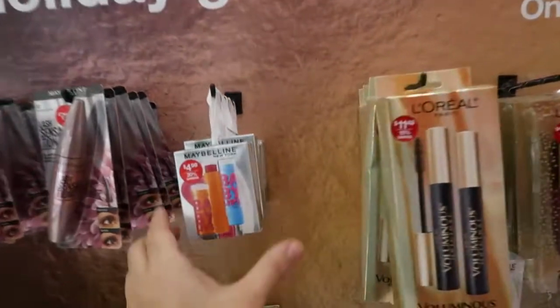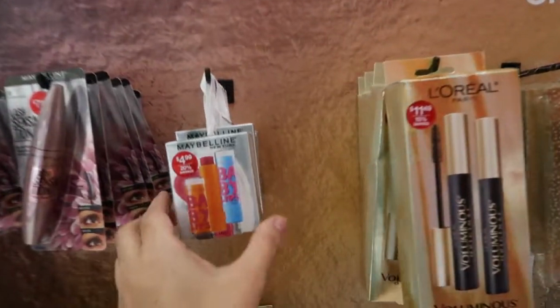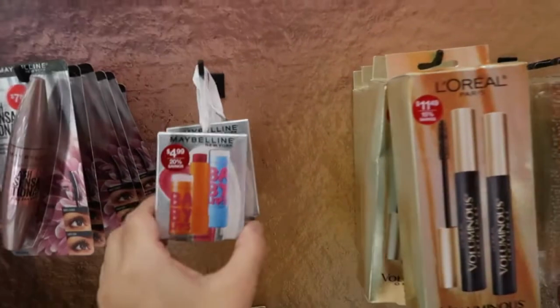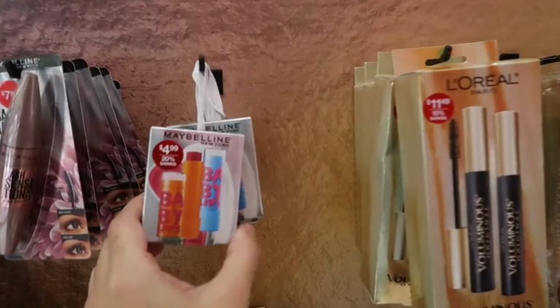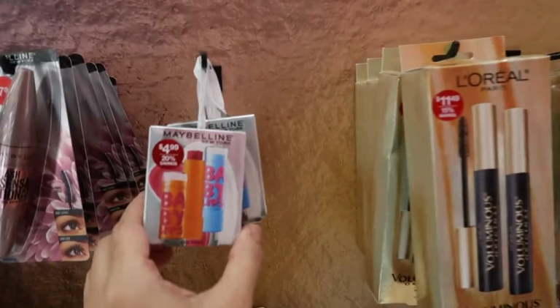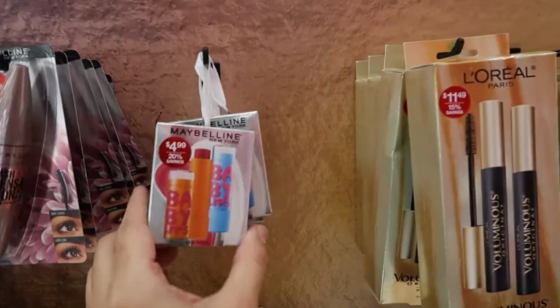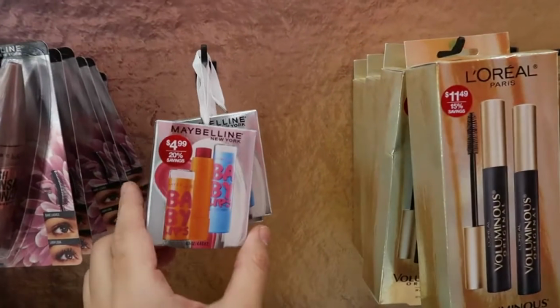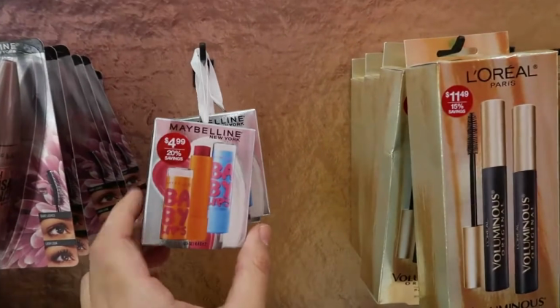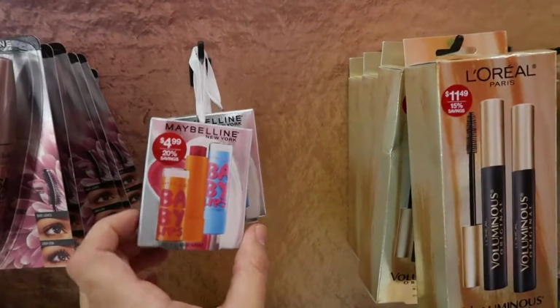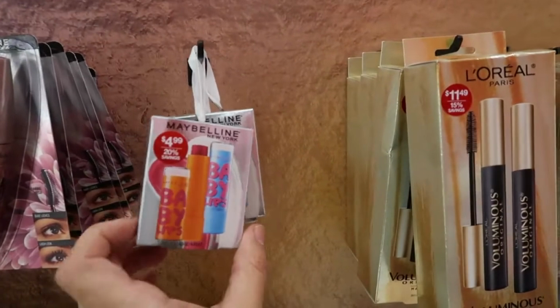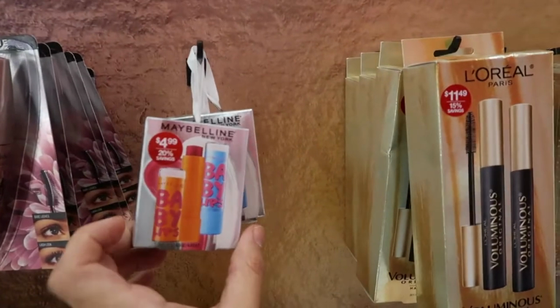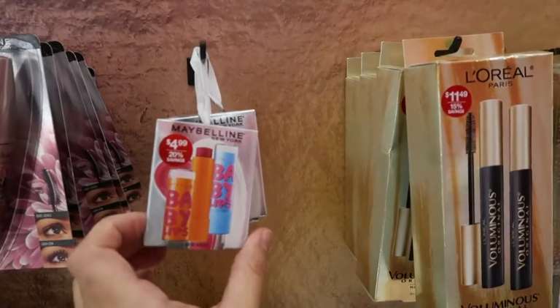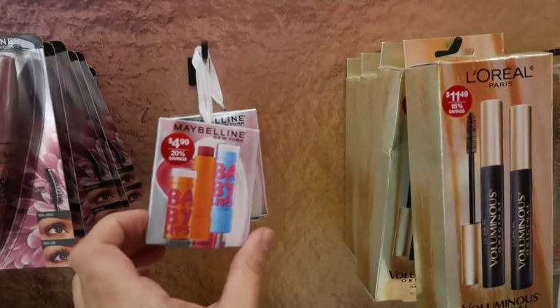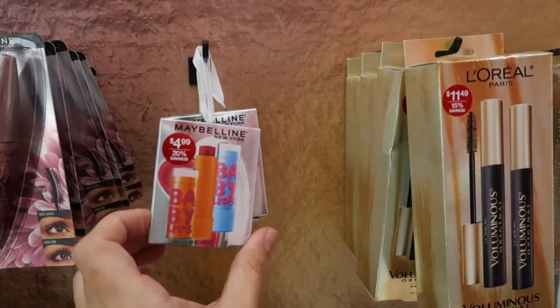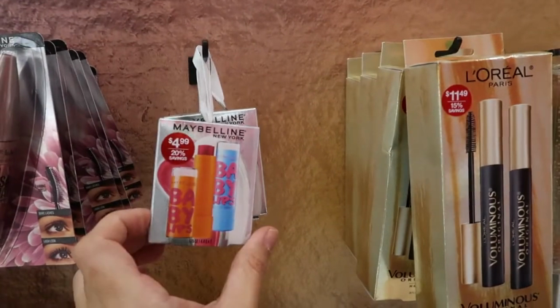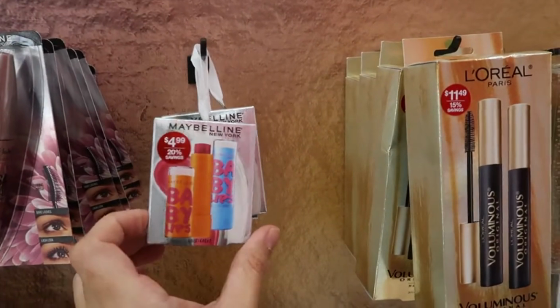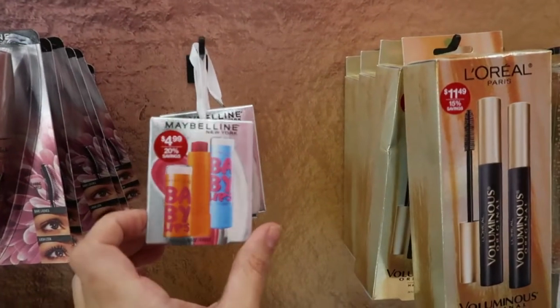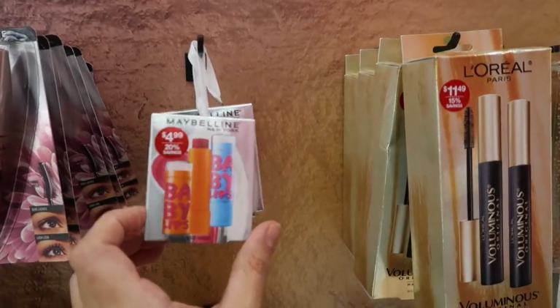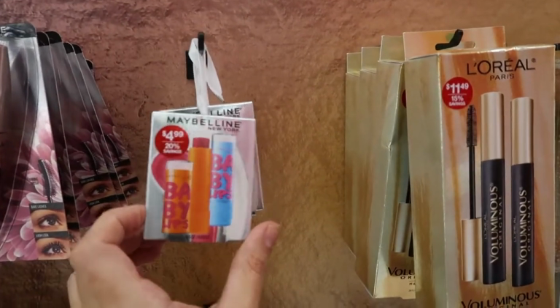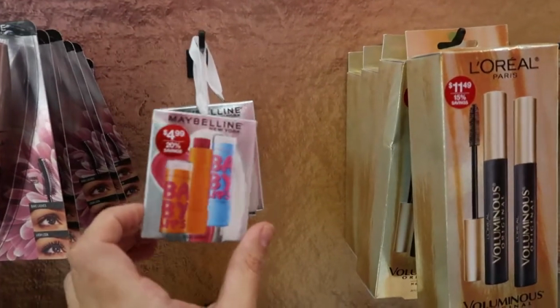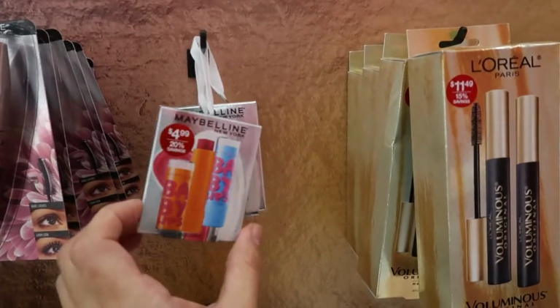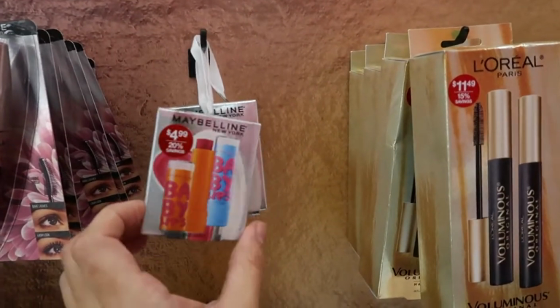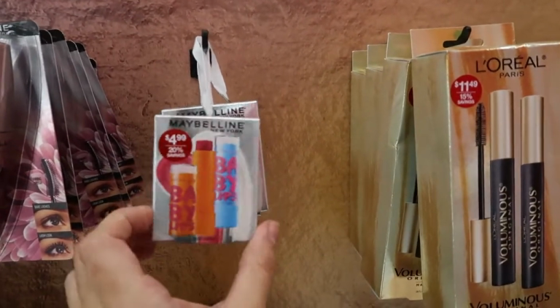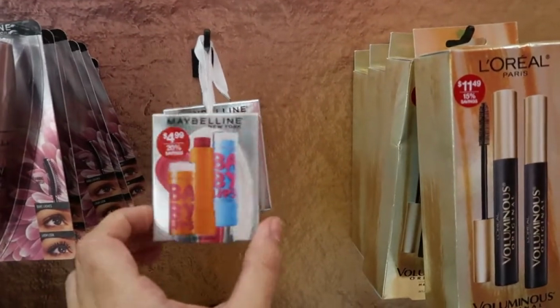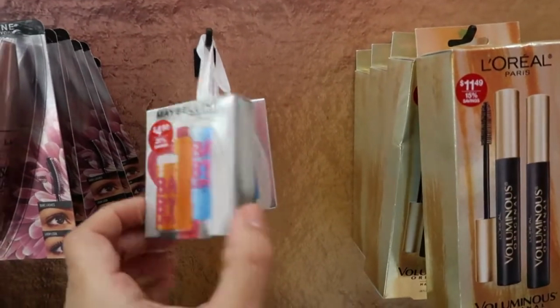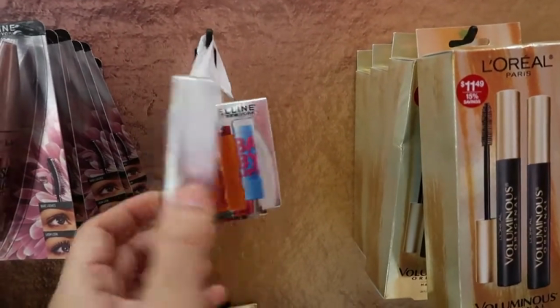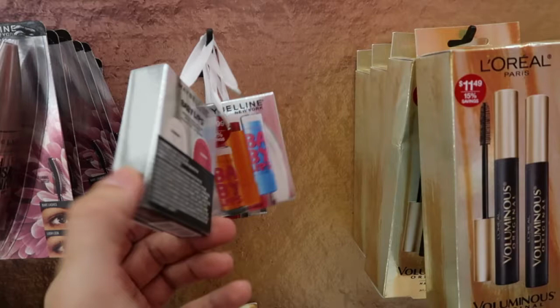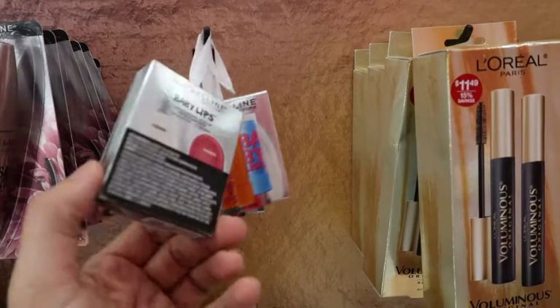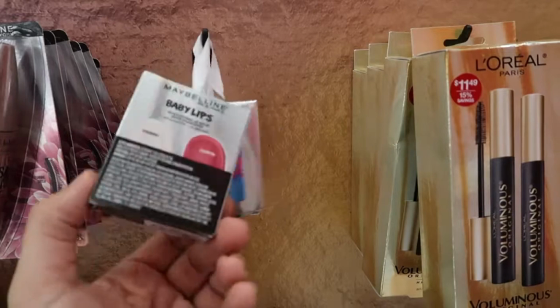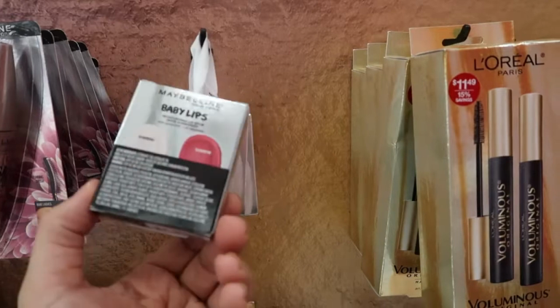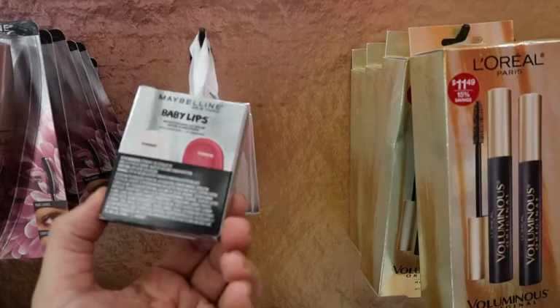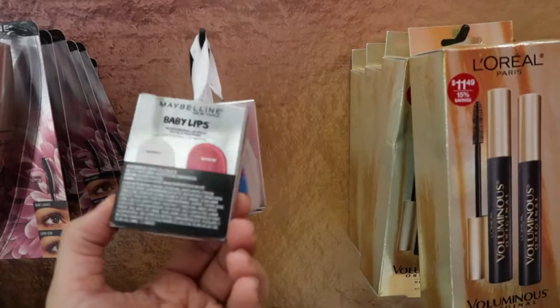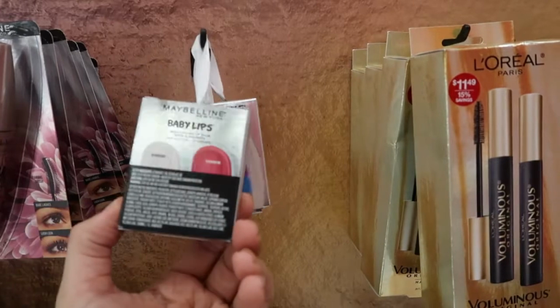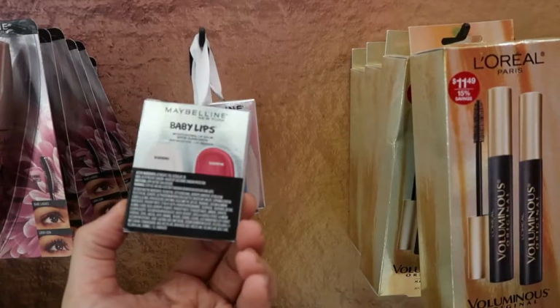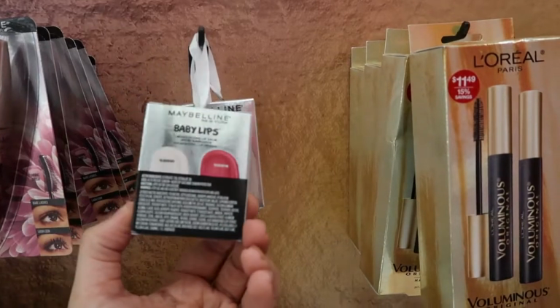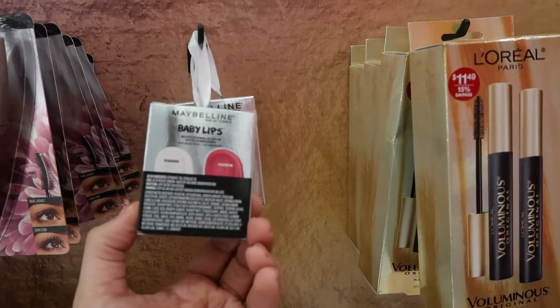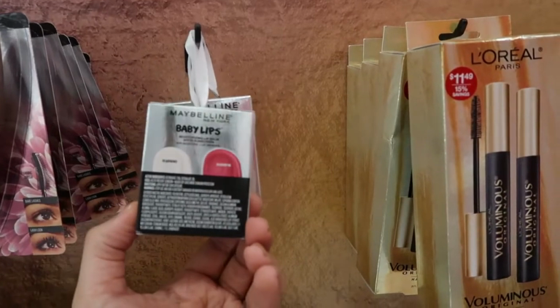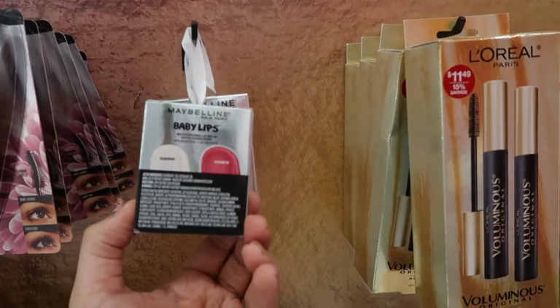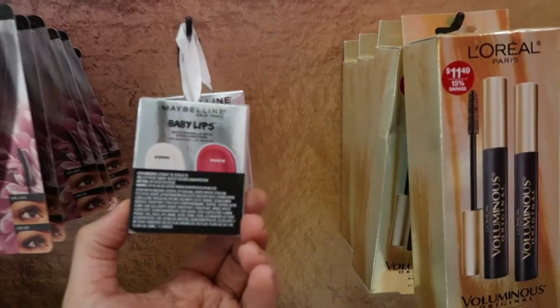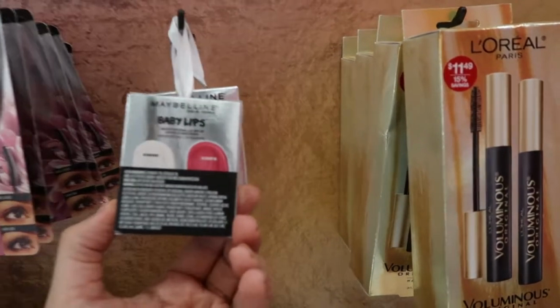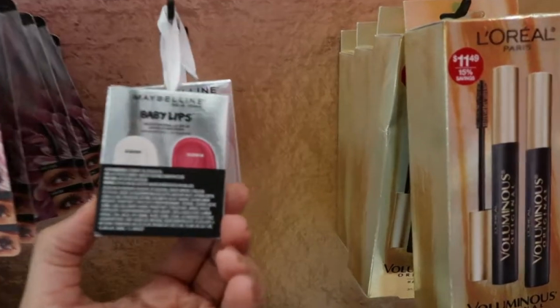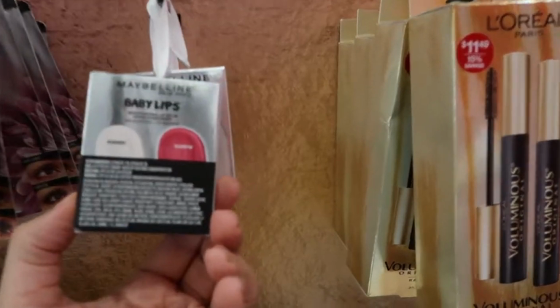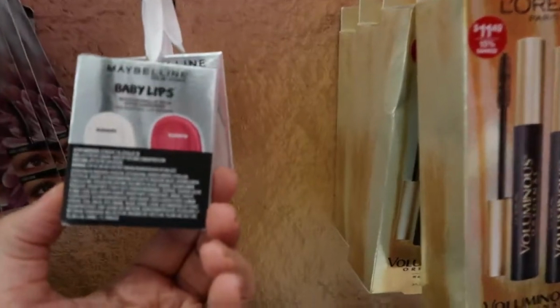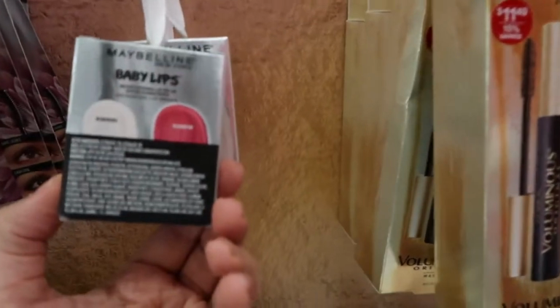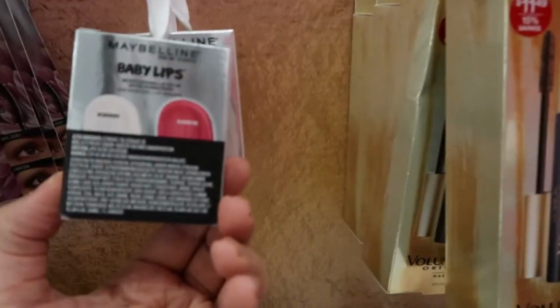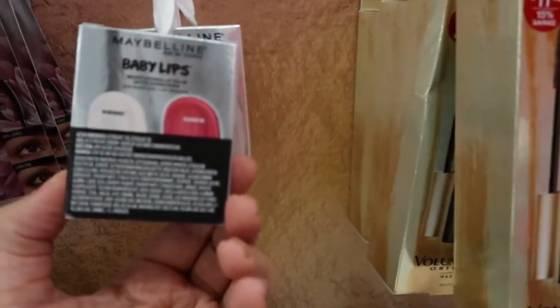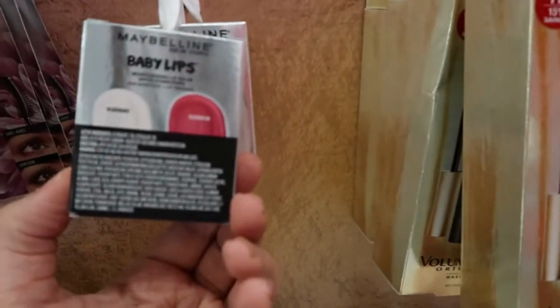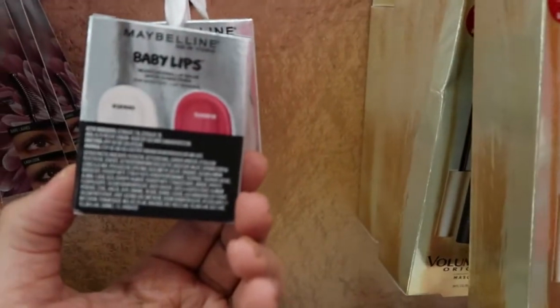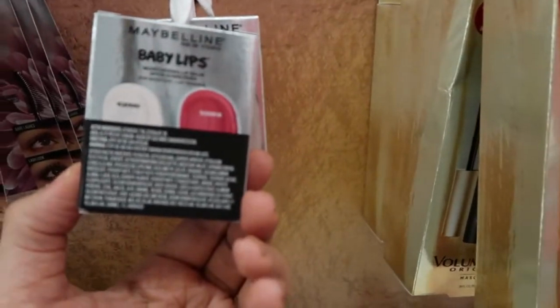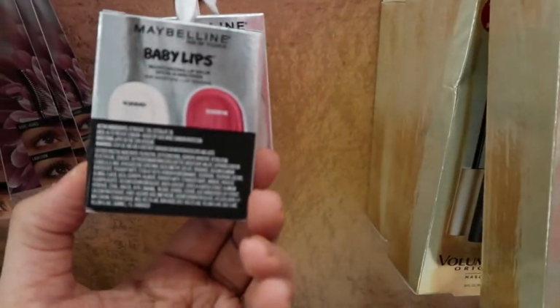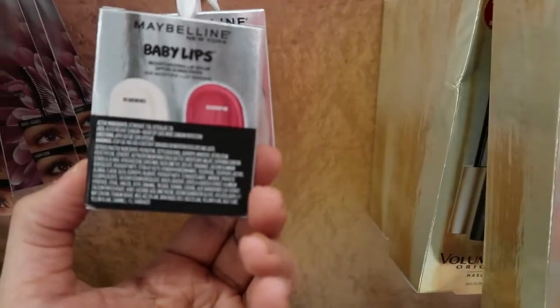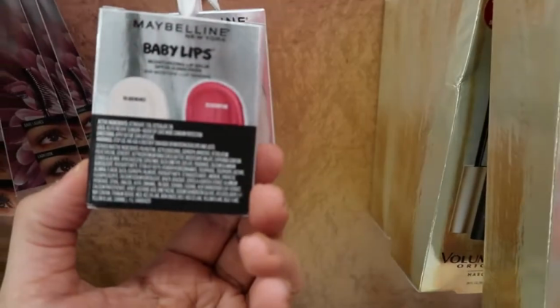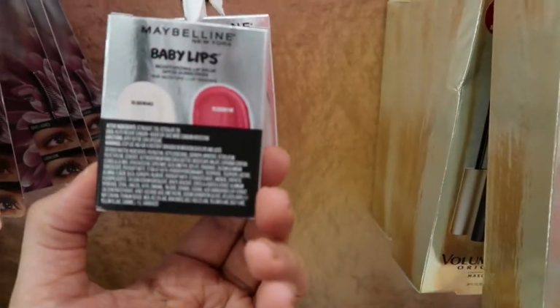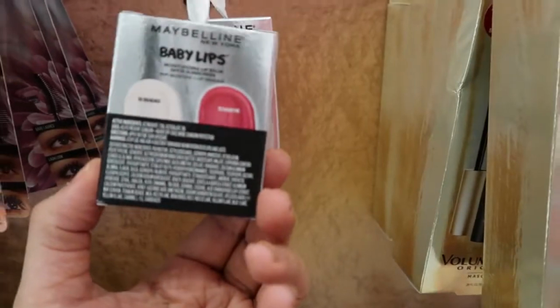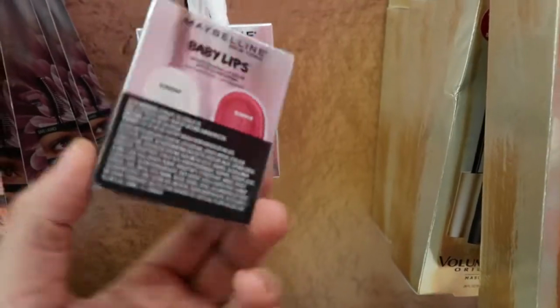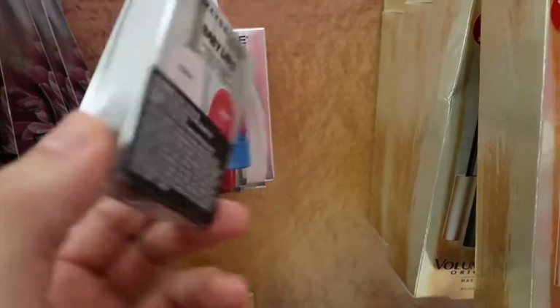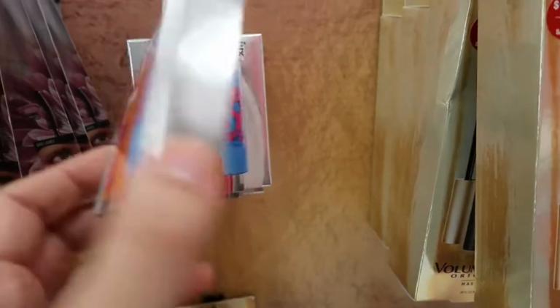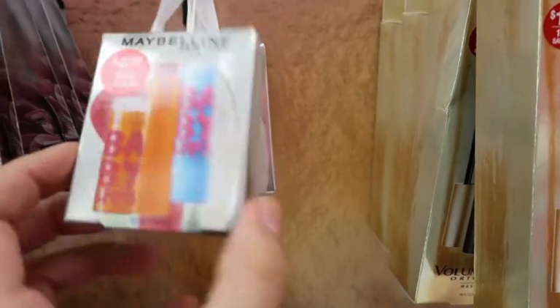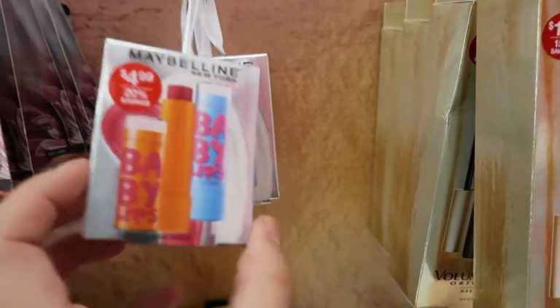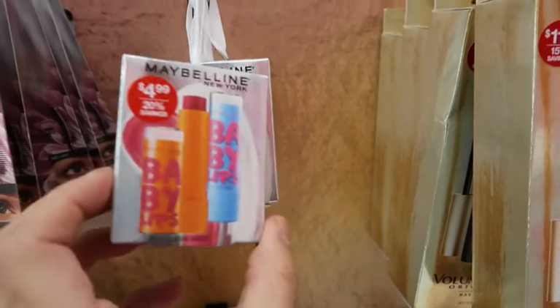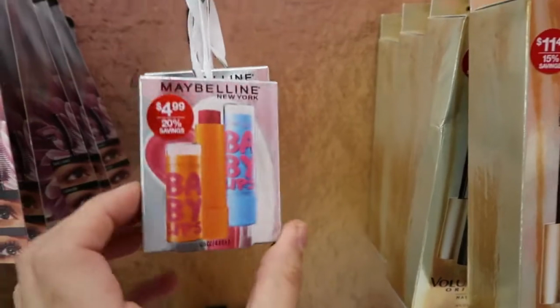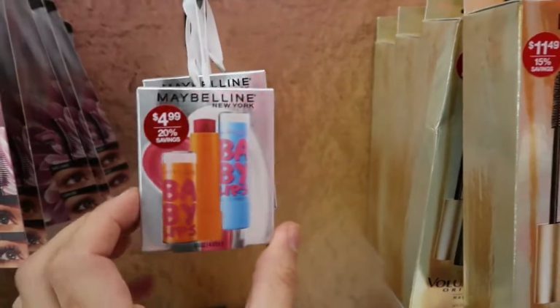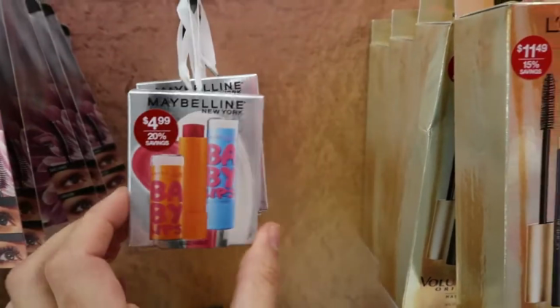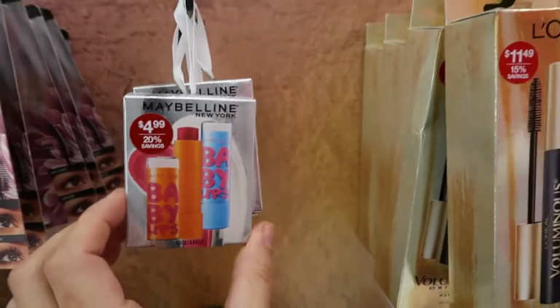The Maybelline Baby Lips set is $4.99 — you get the clear and the cherry.